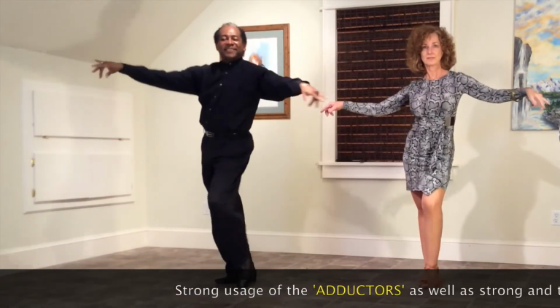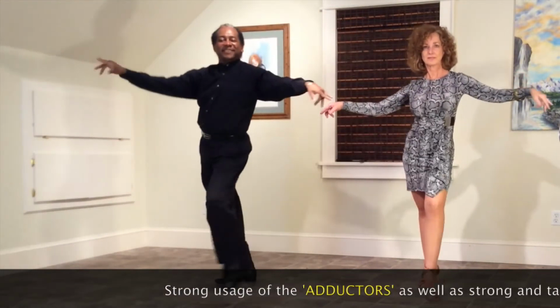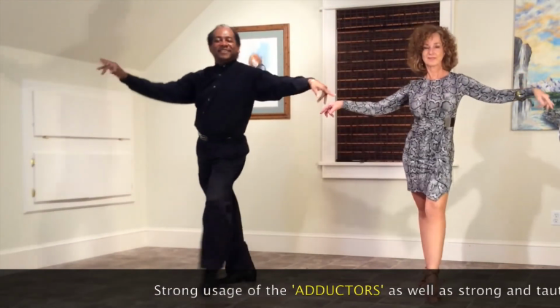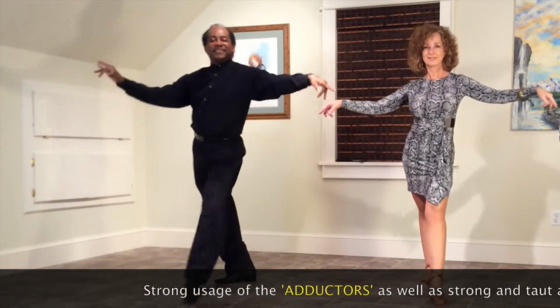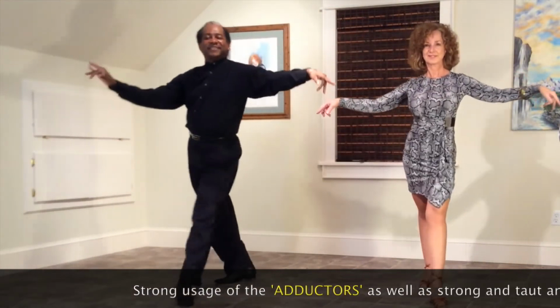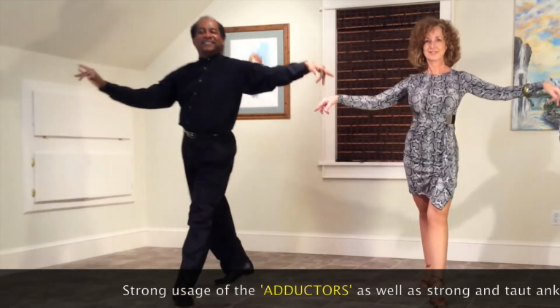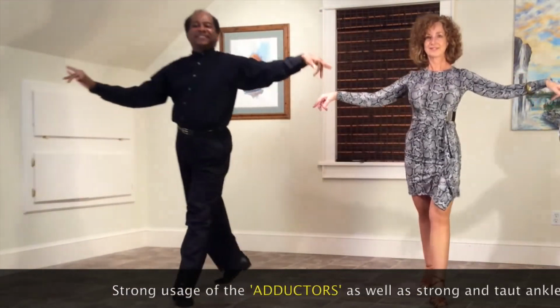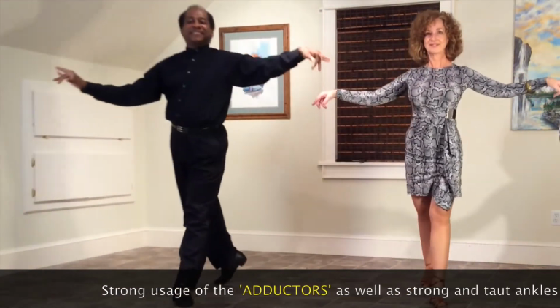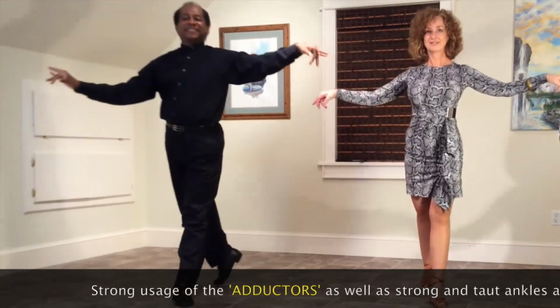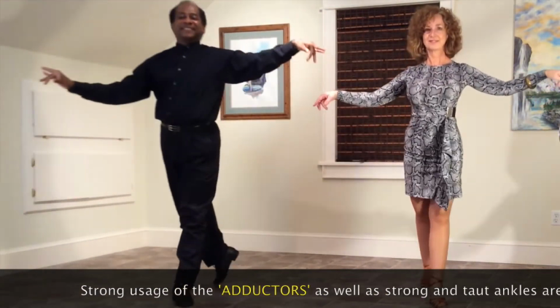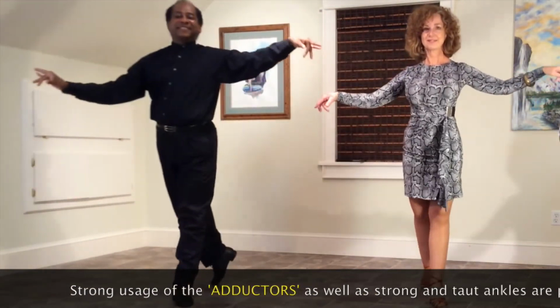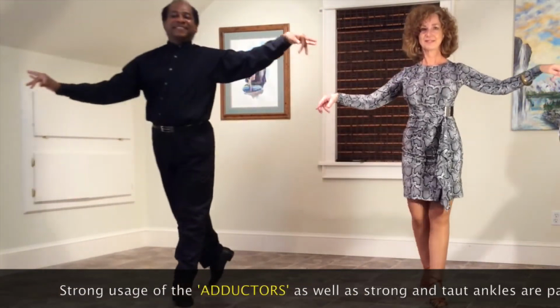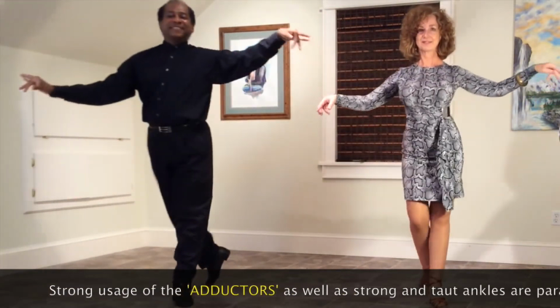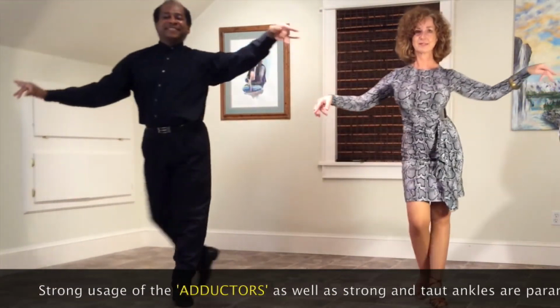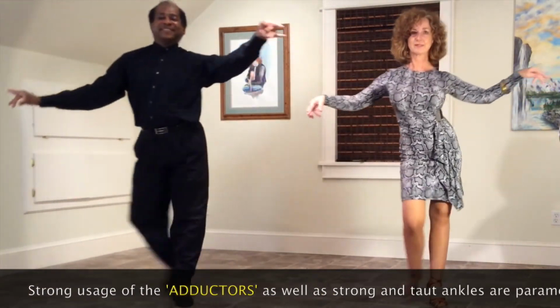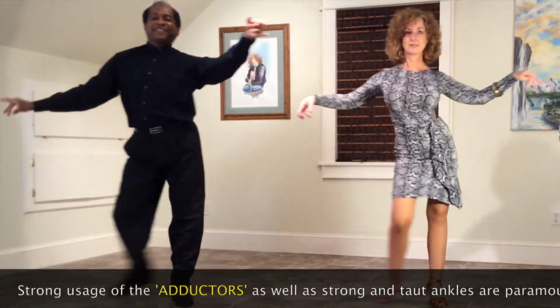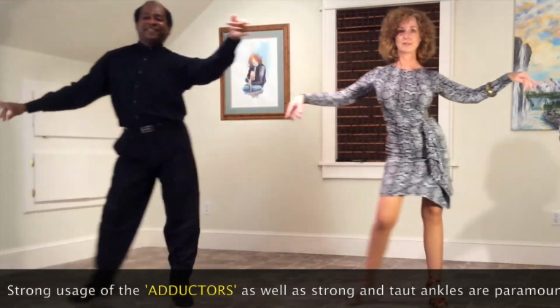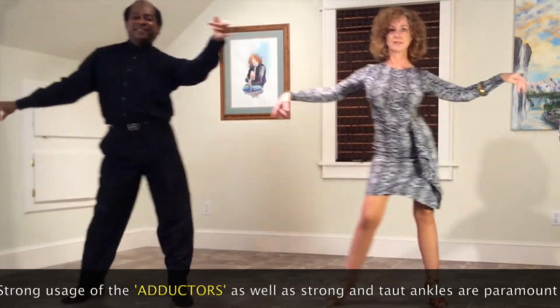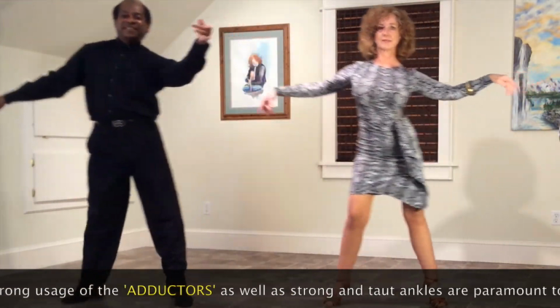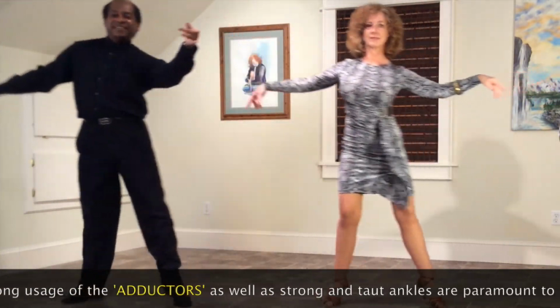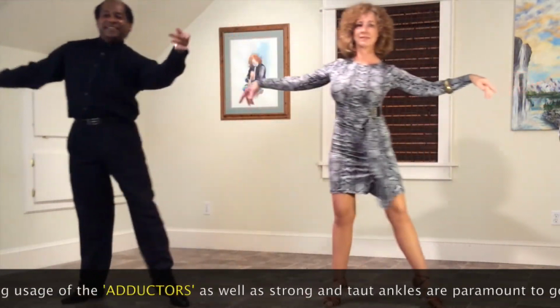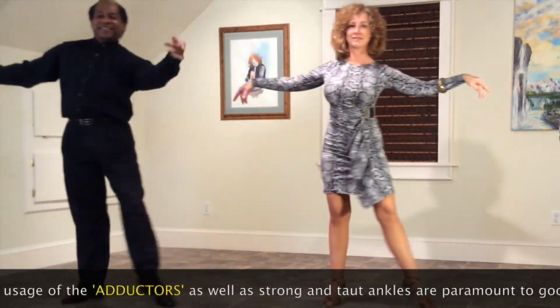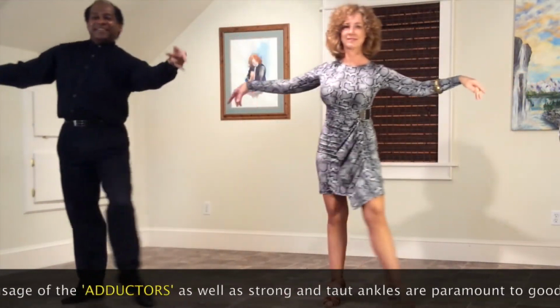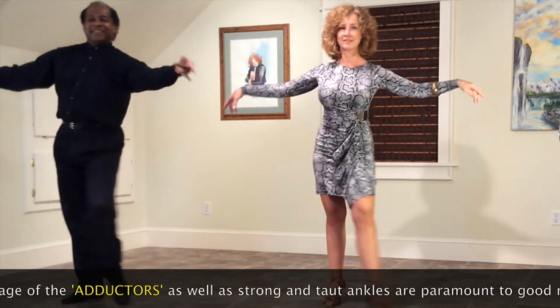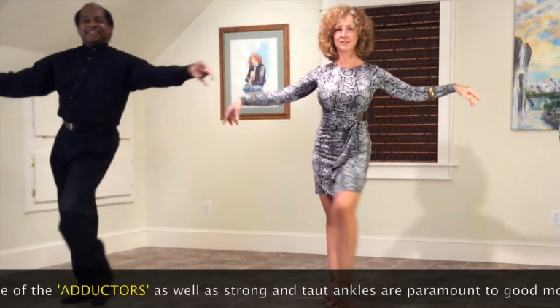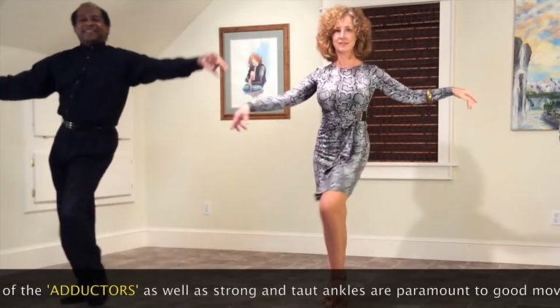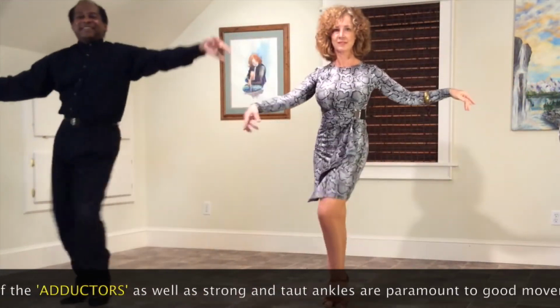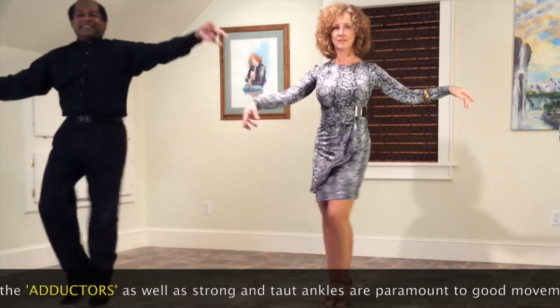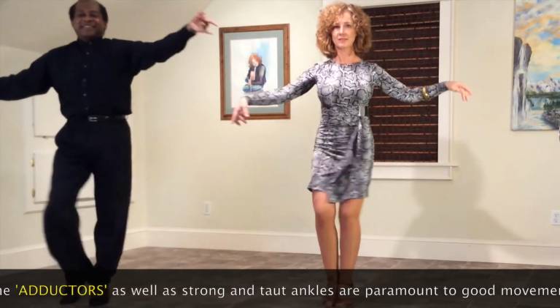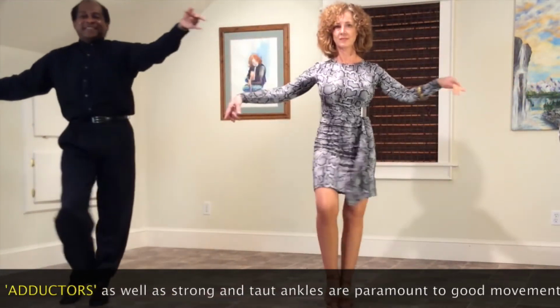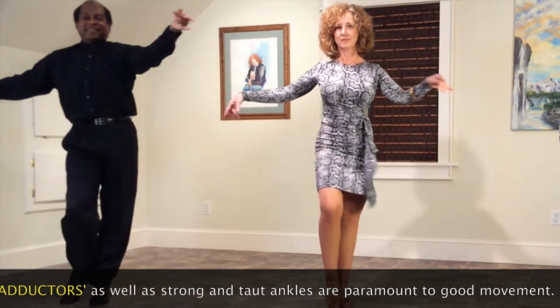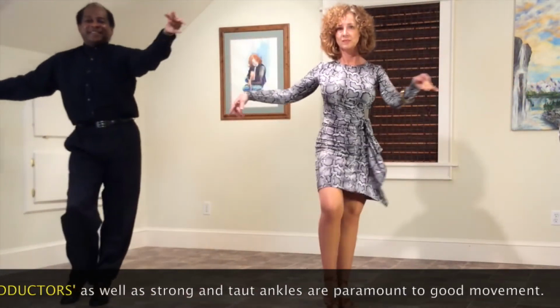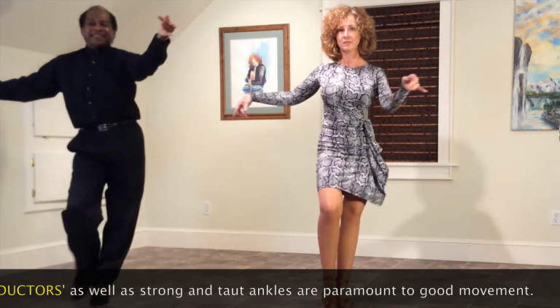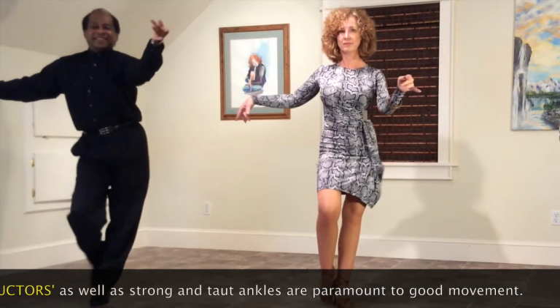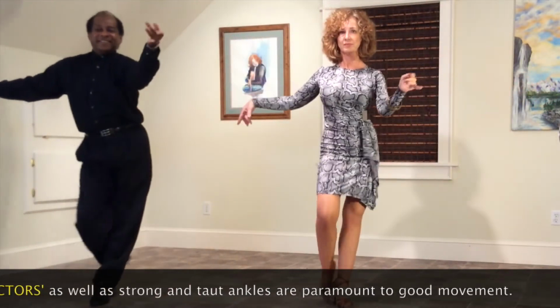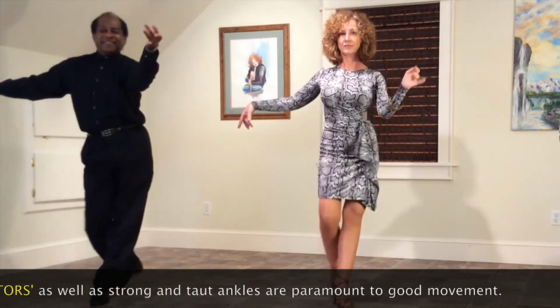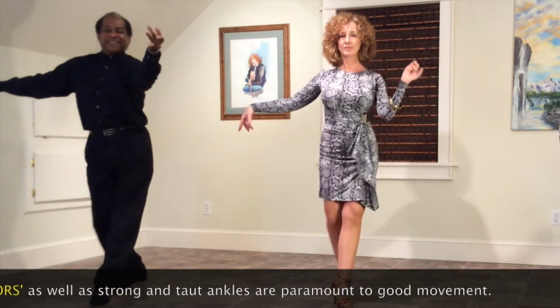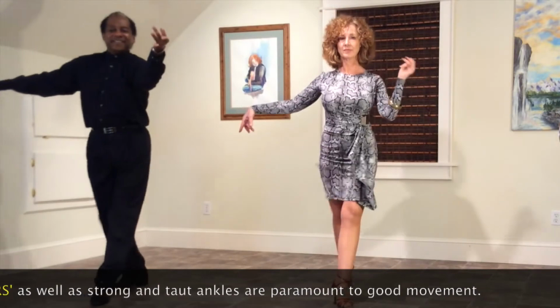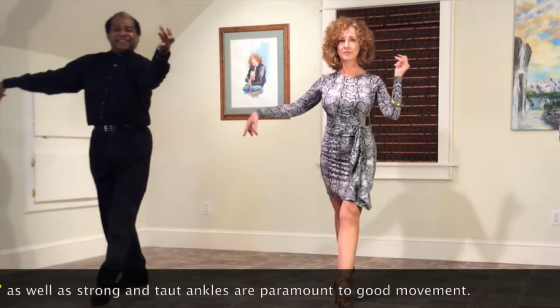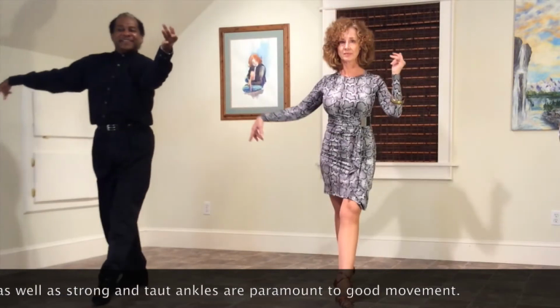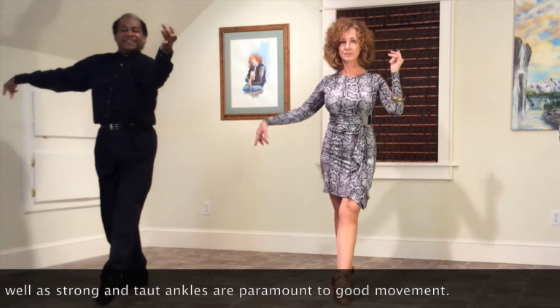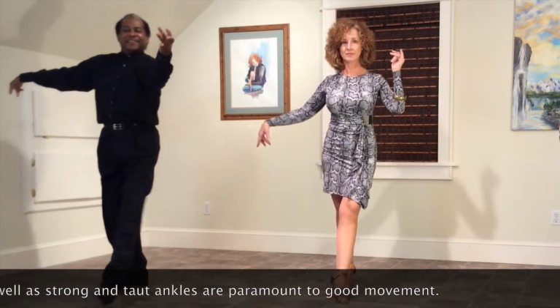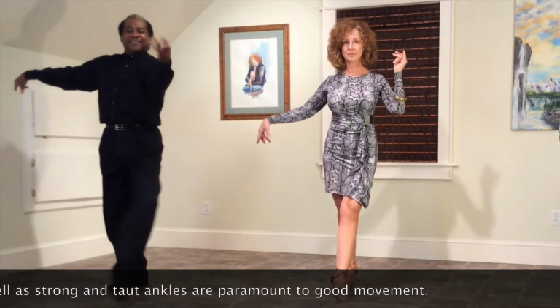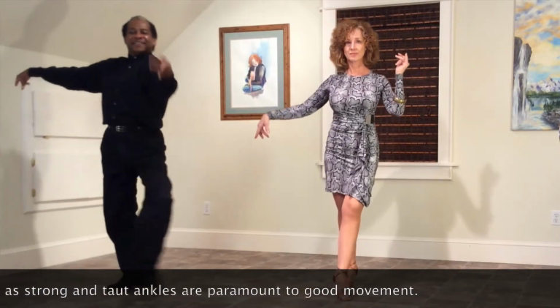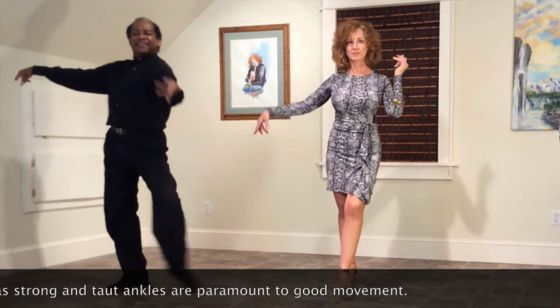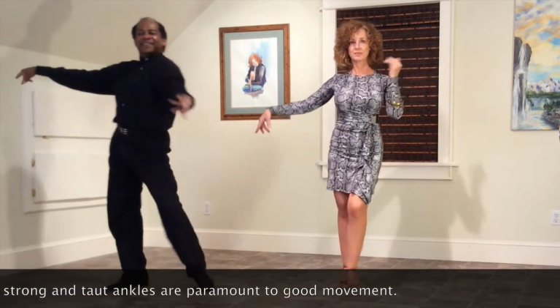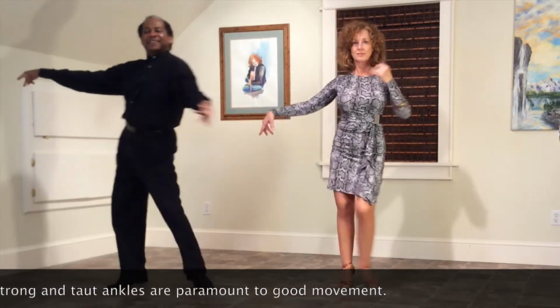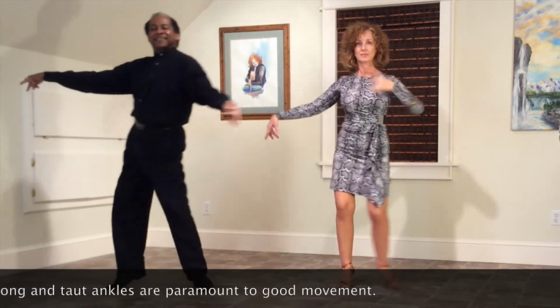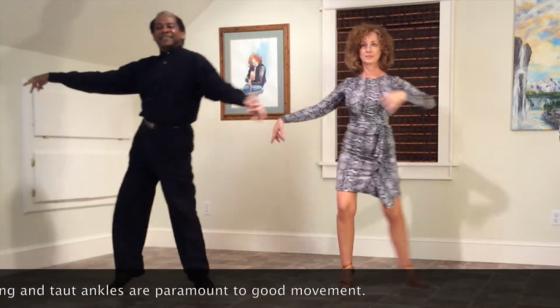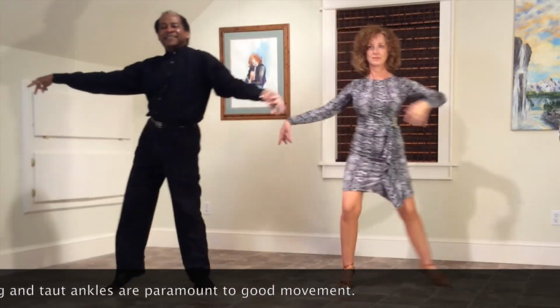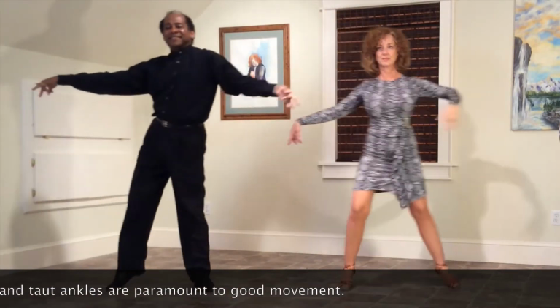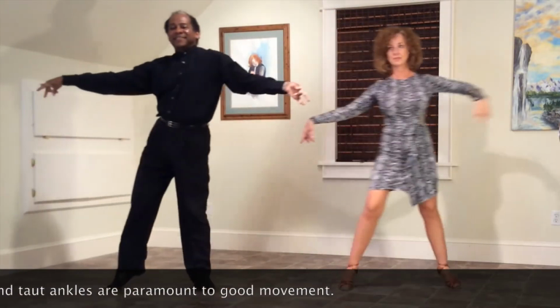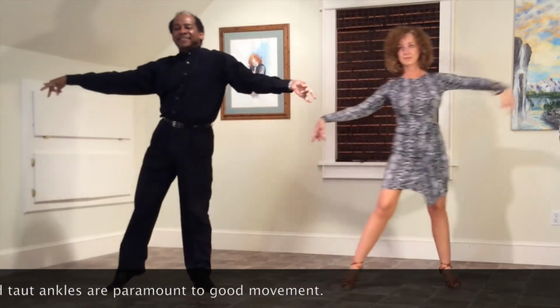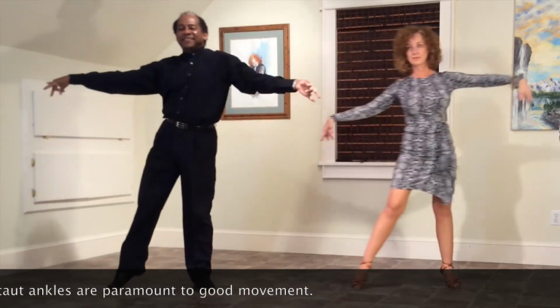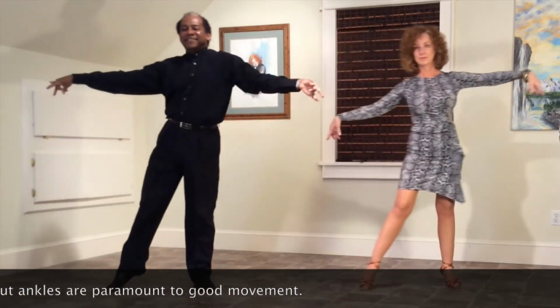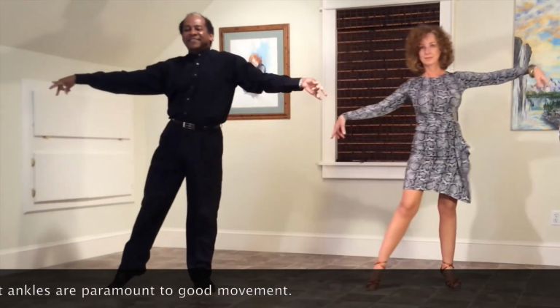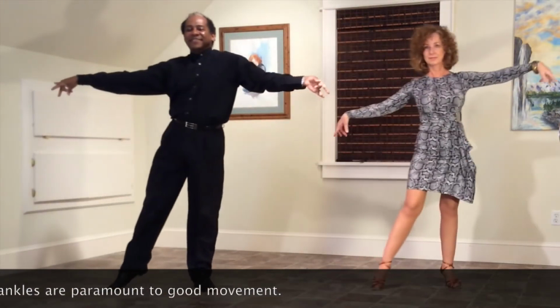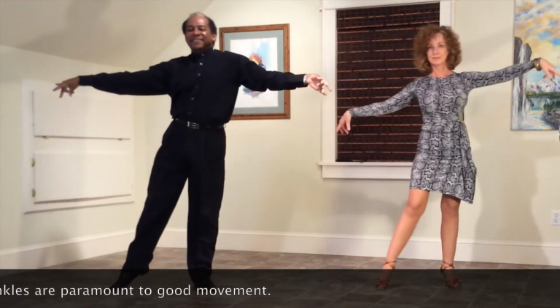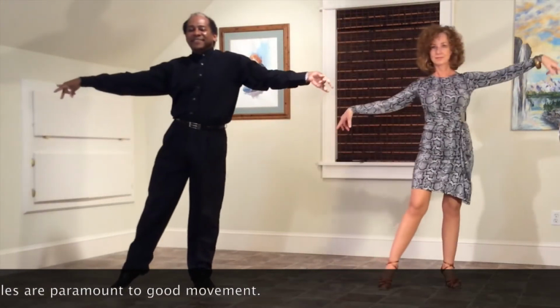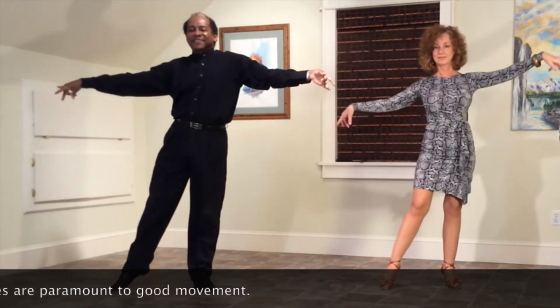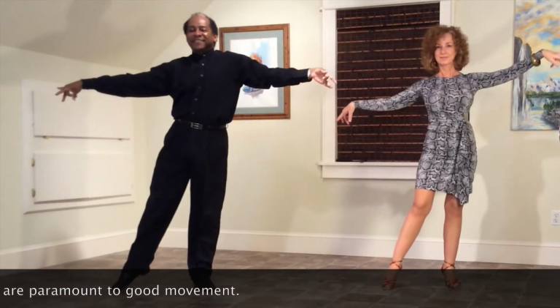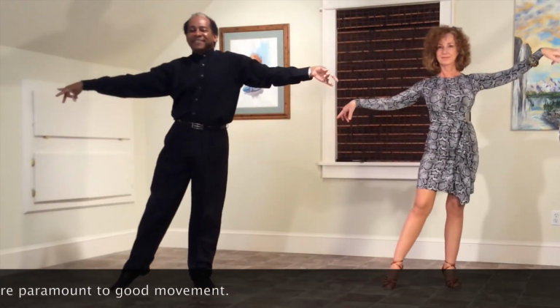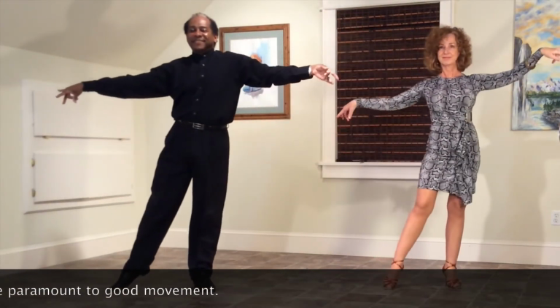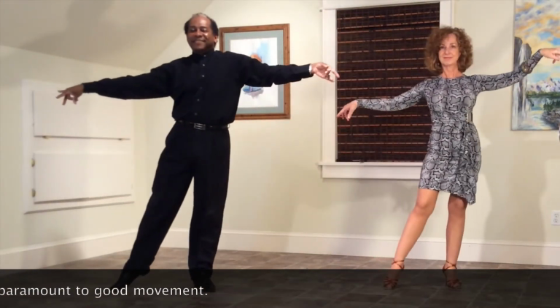Strong usage of the adductors, as well as strong and taut ankles, are paramount to good movement.